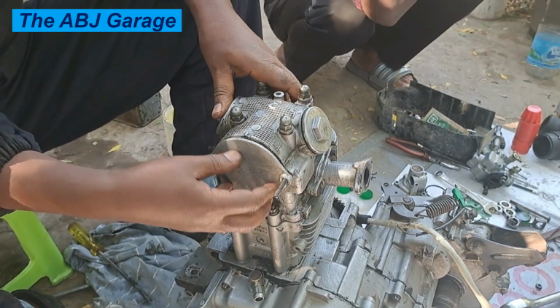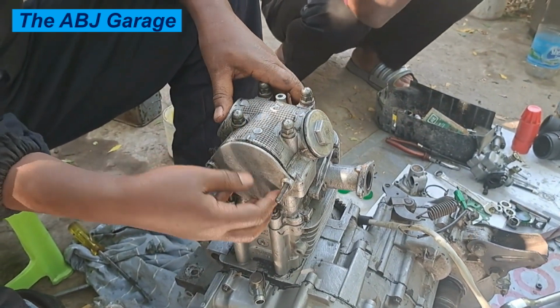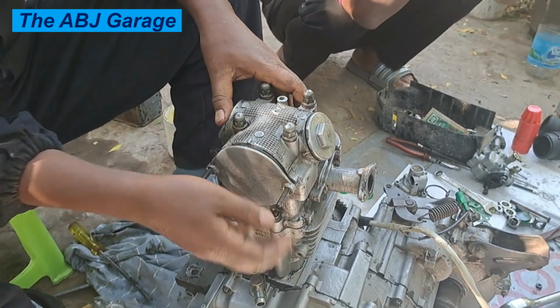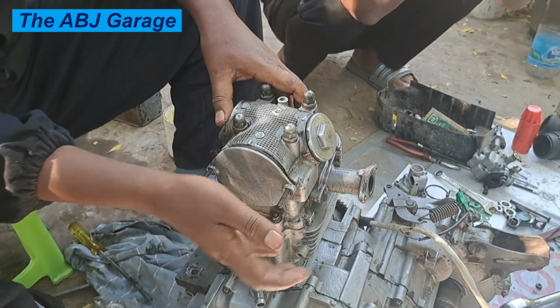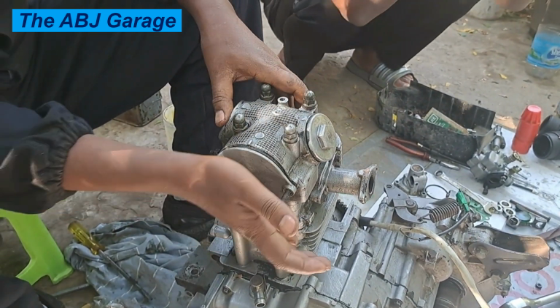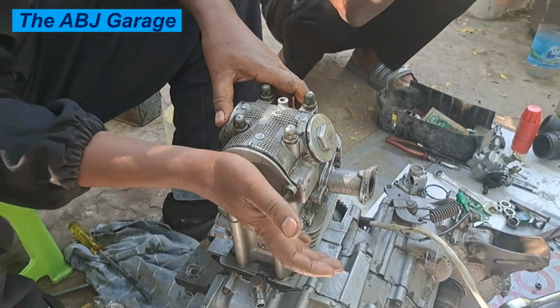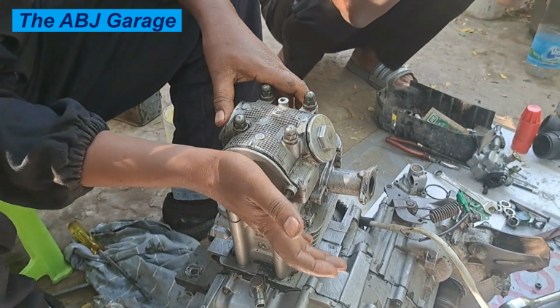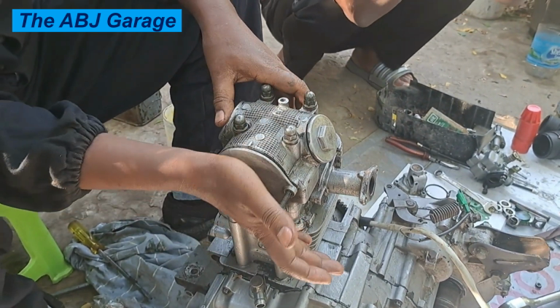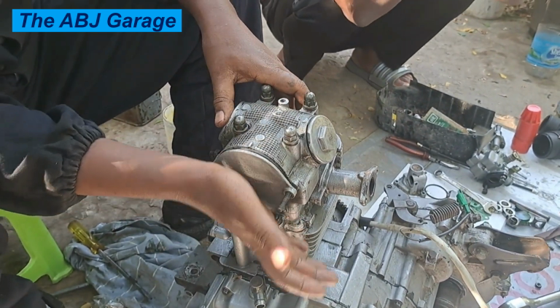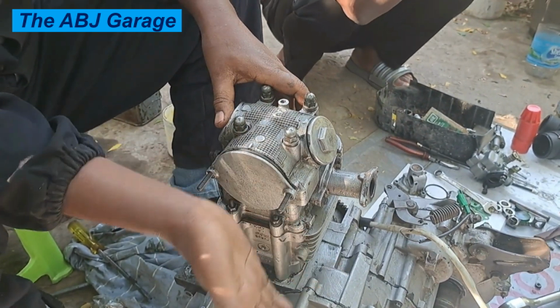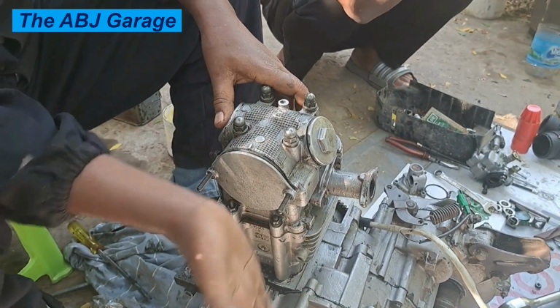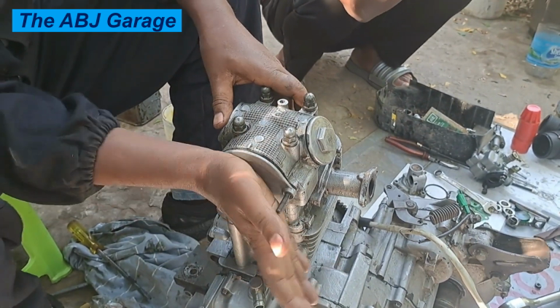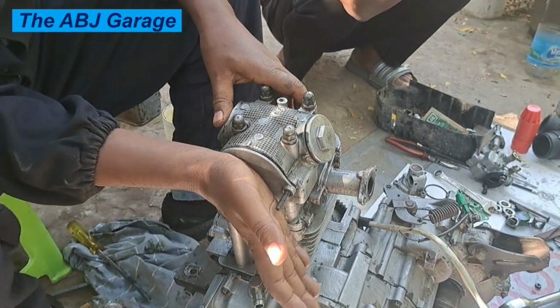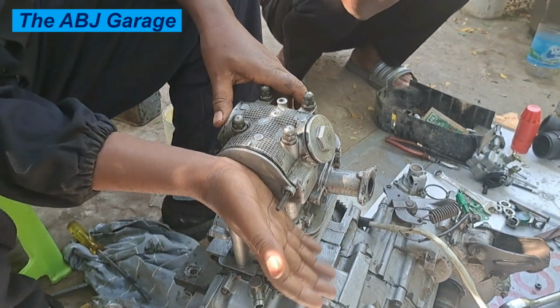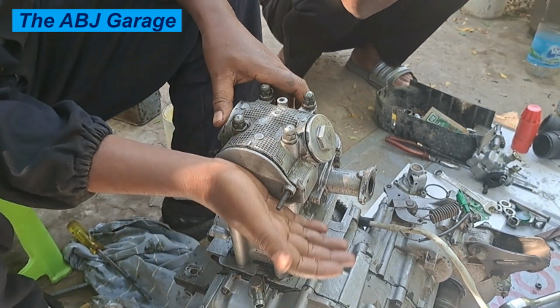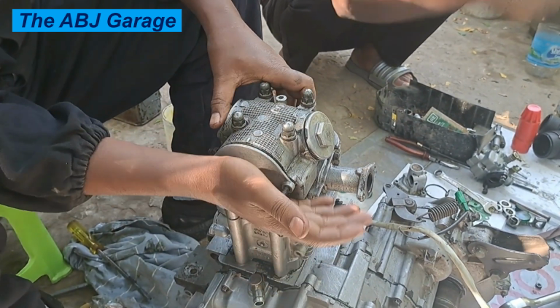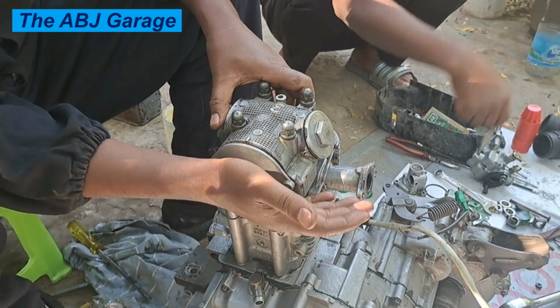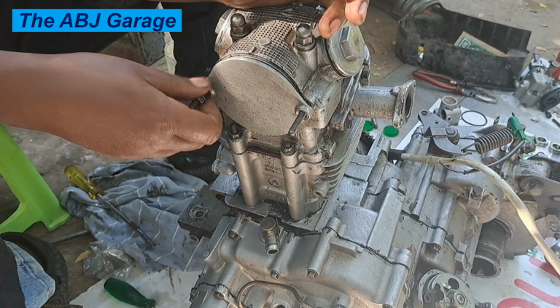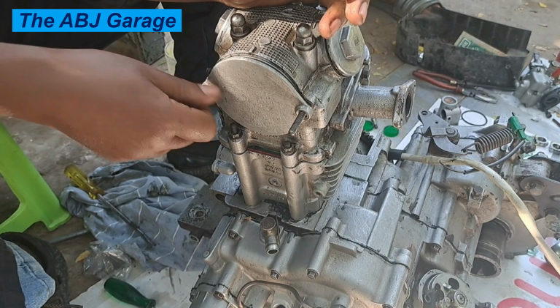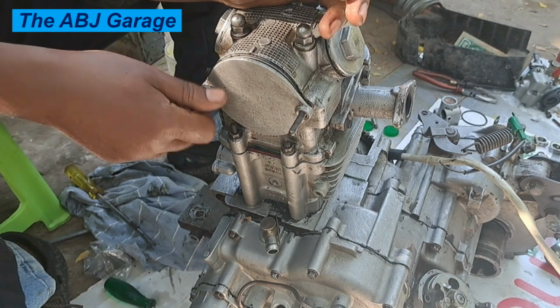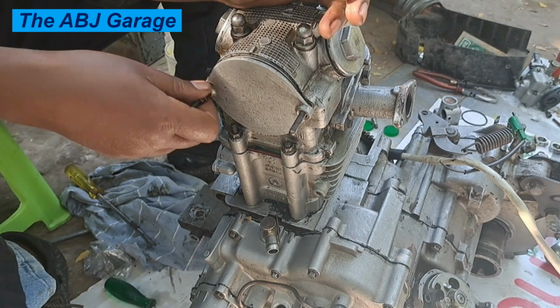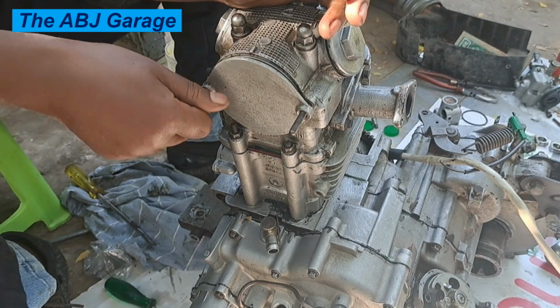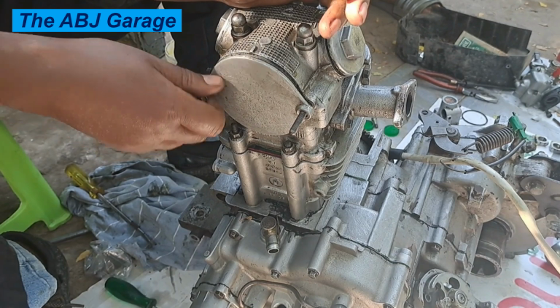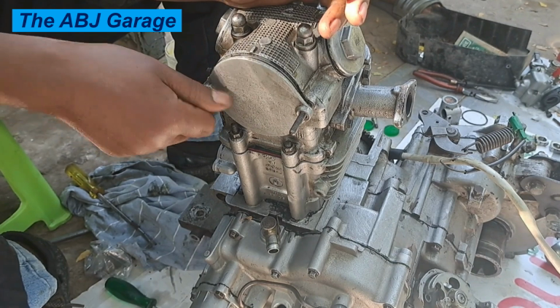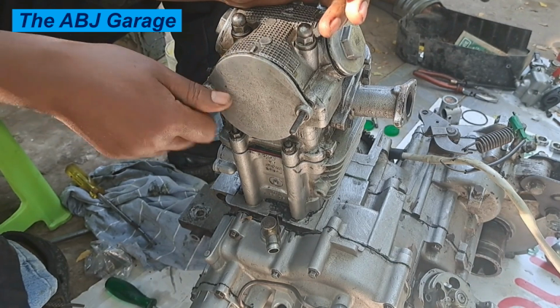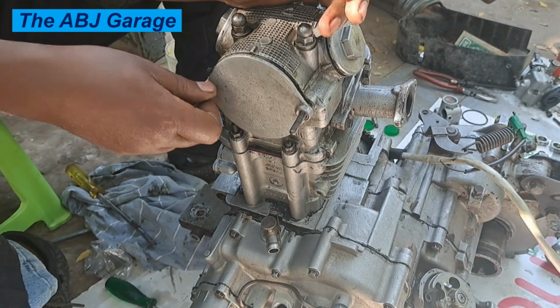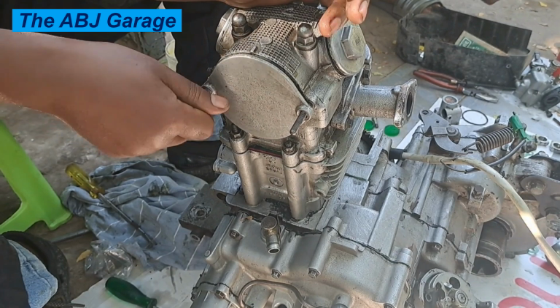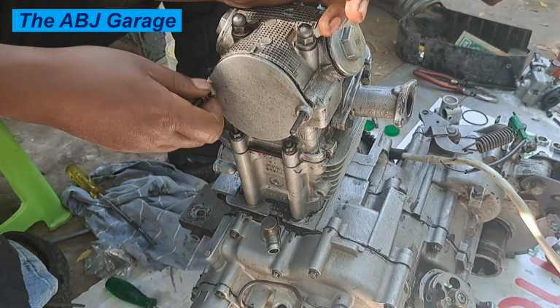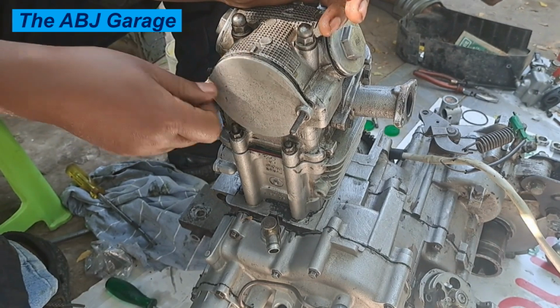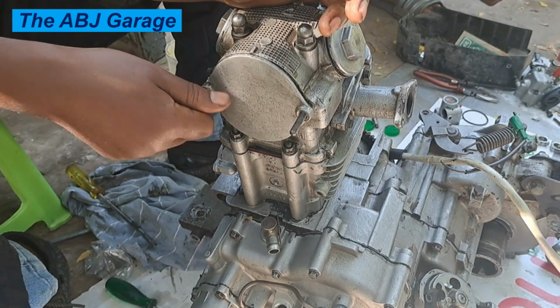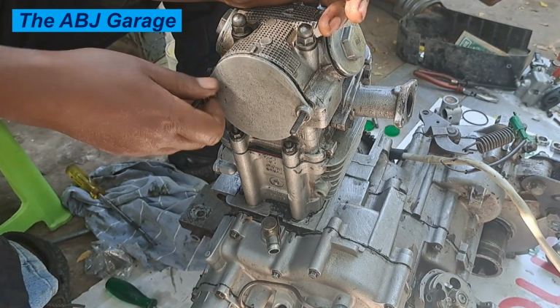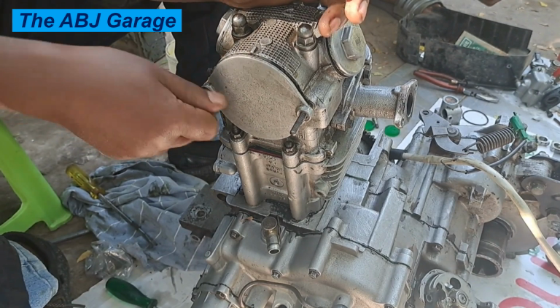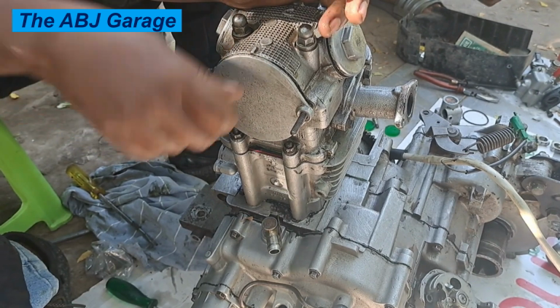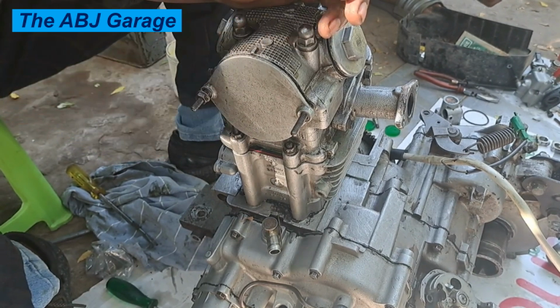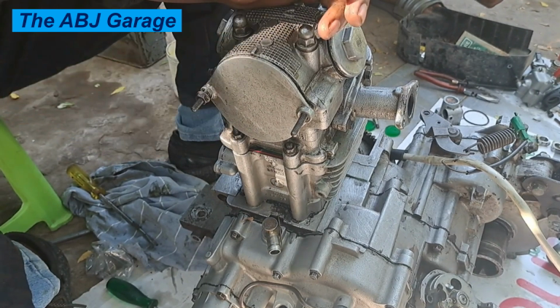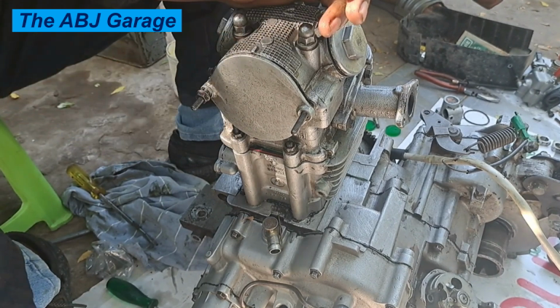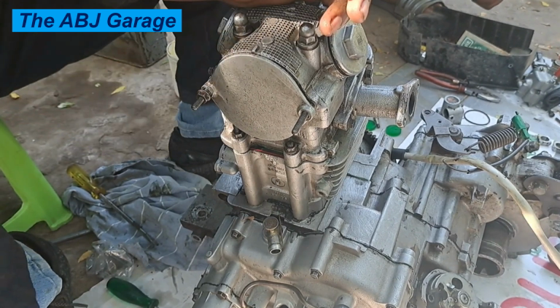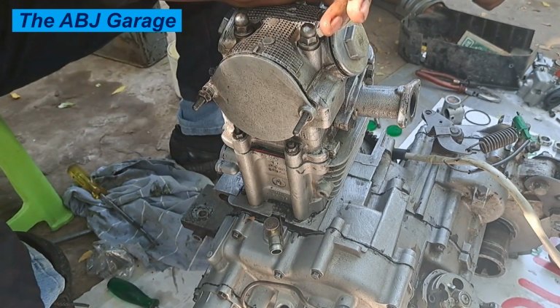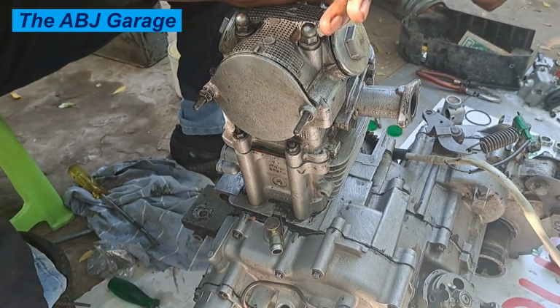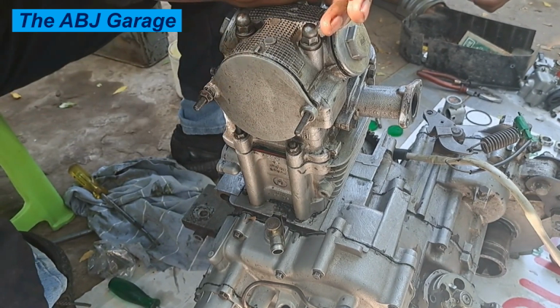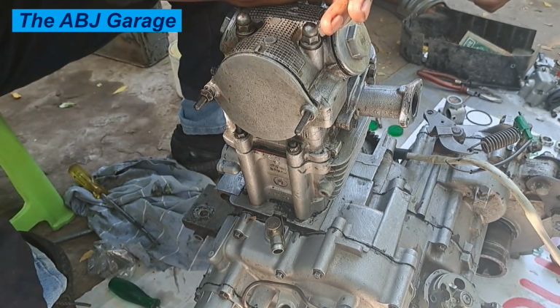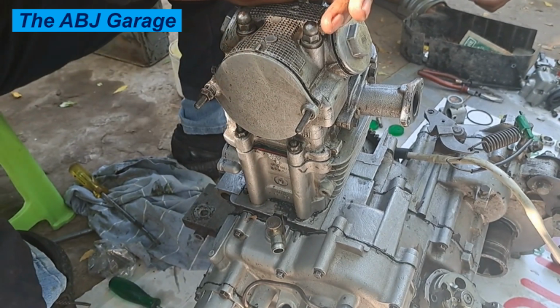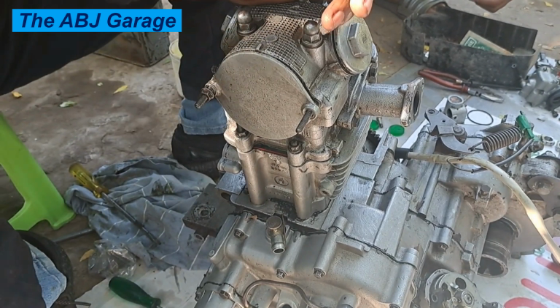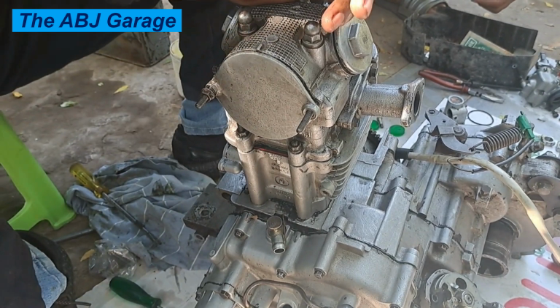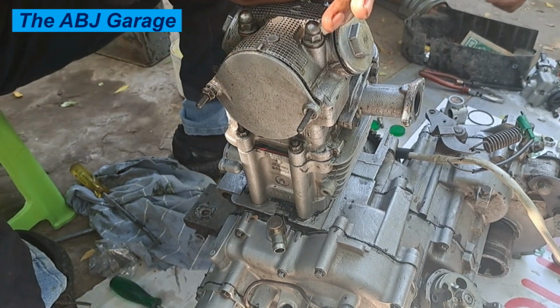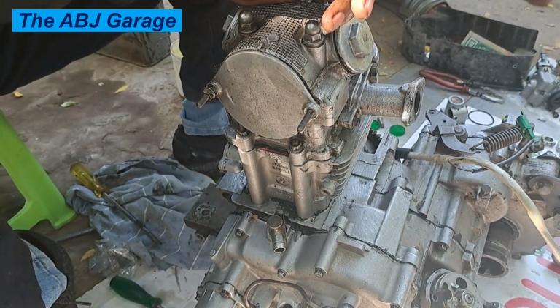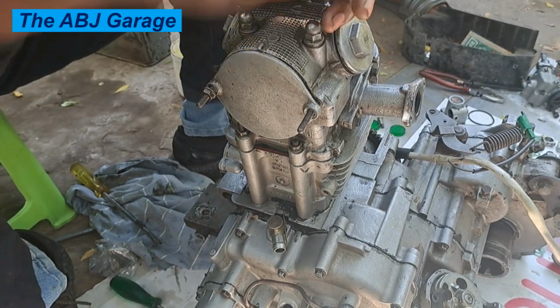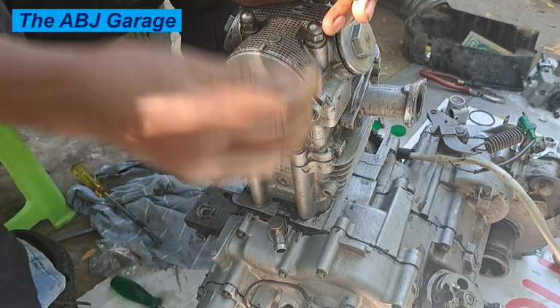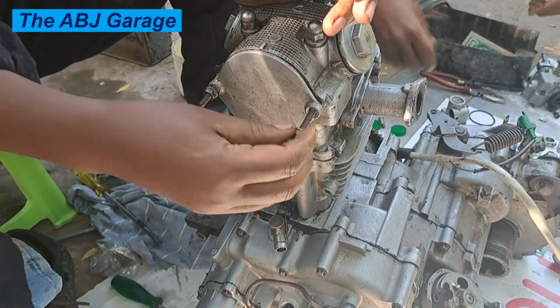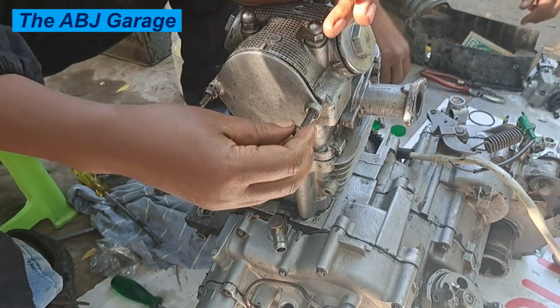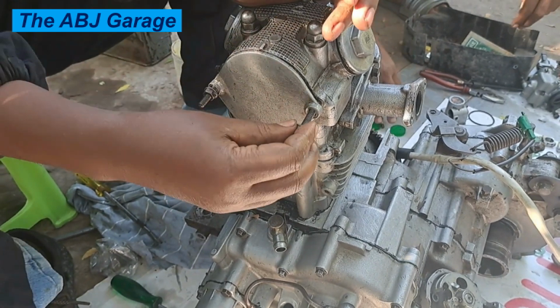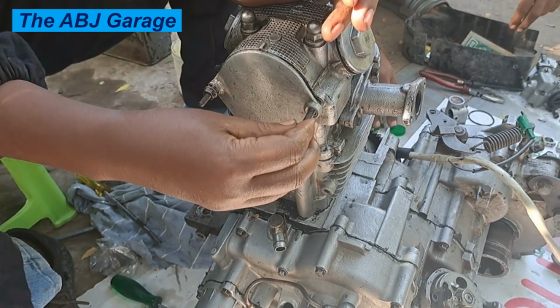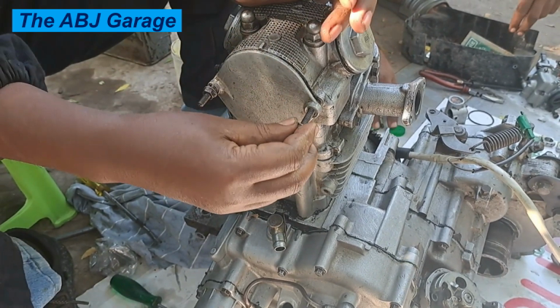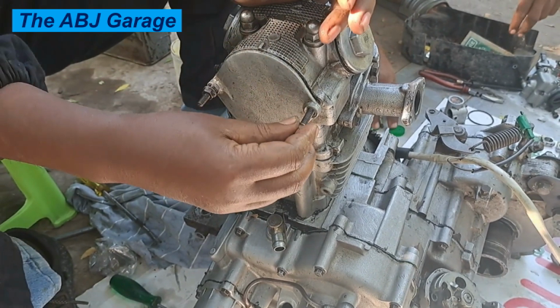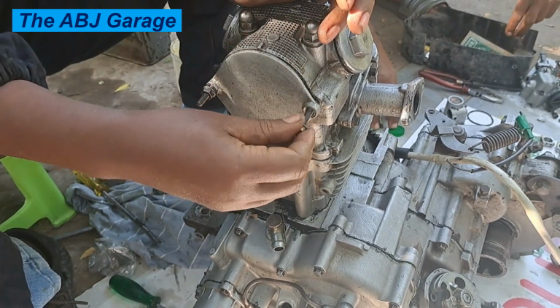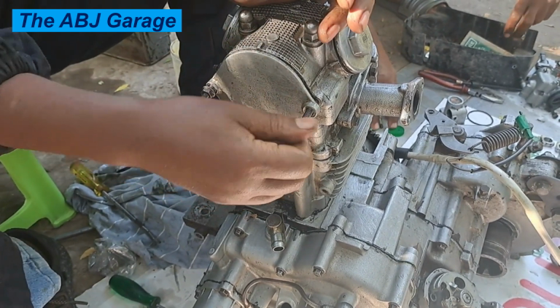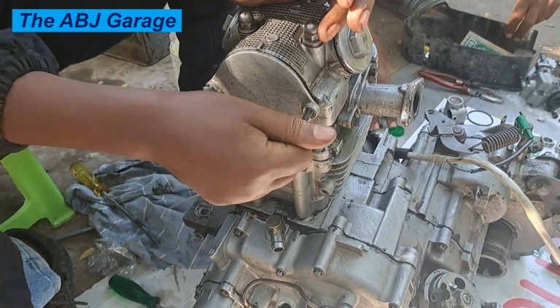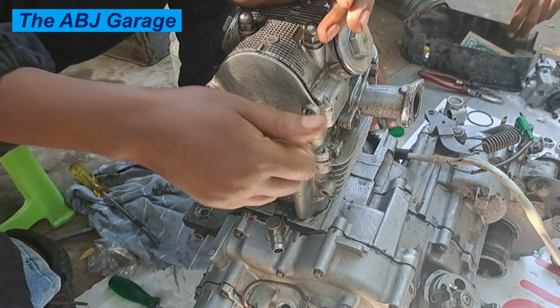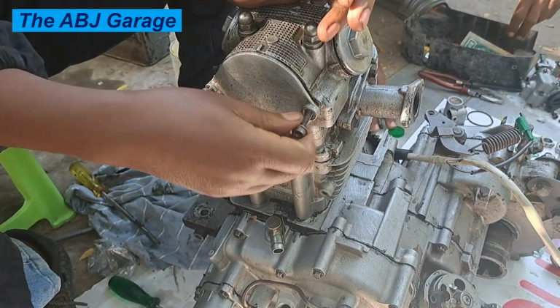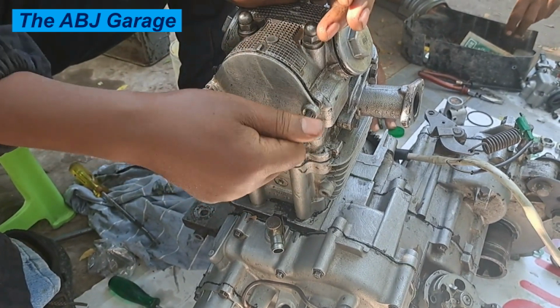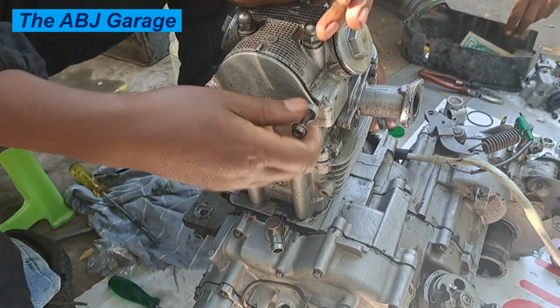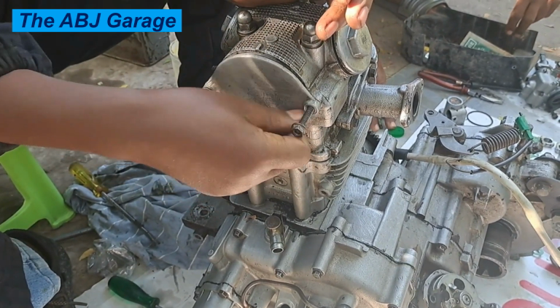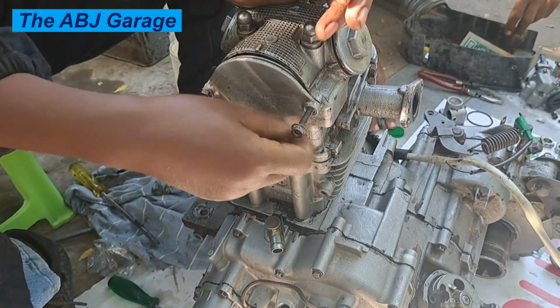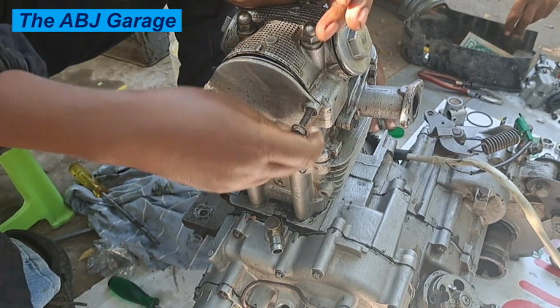Once it is installed on the vehicle, let's go ahead and test it. This is the initial starting after the engine has been assembled.